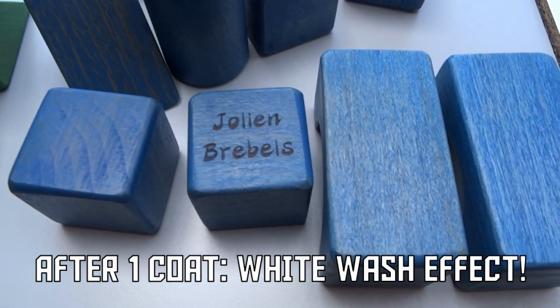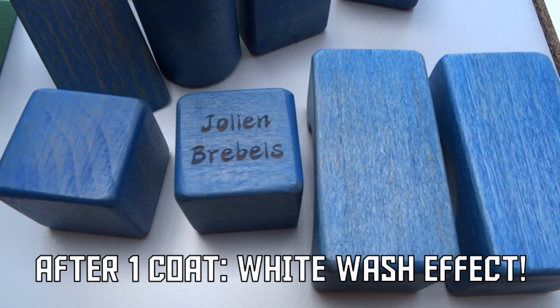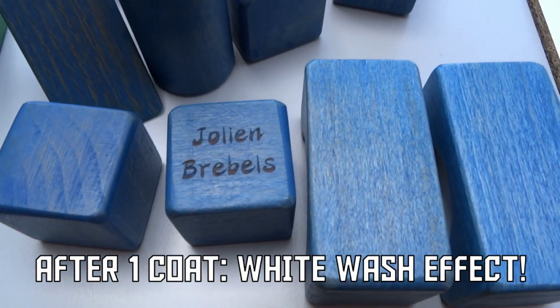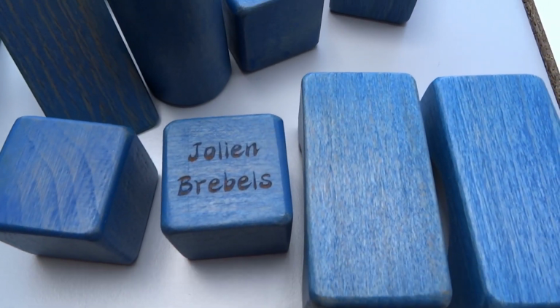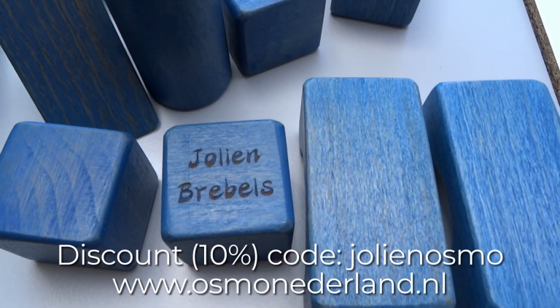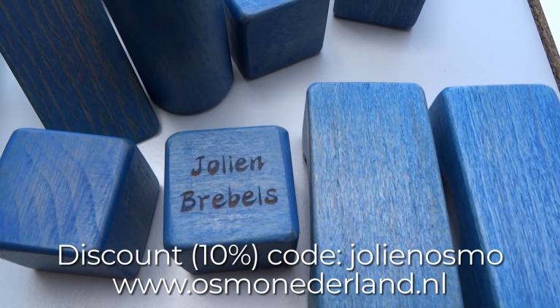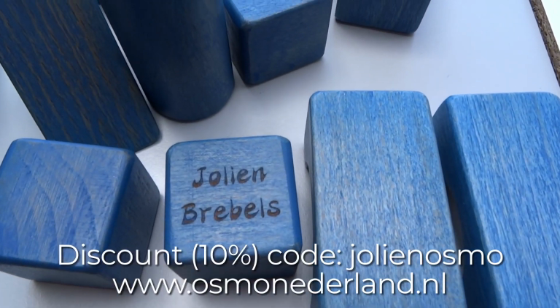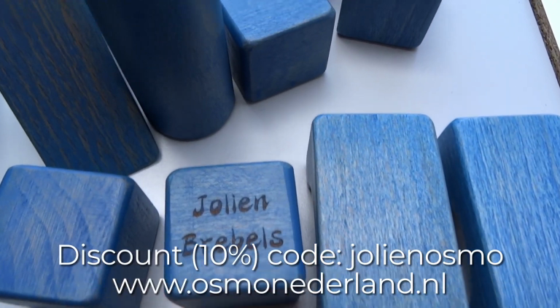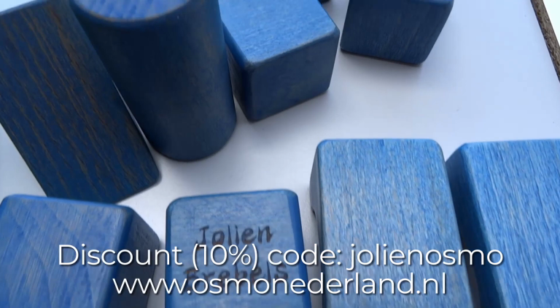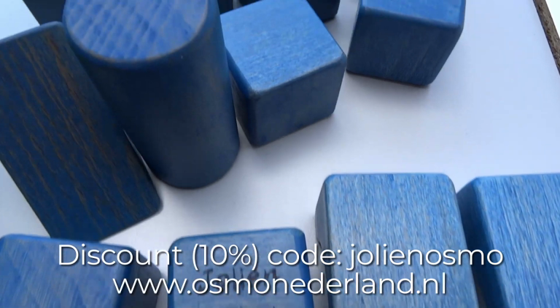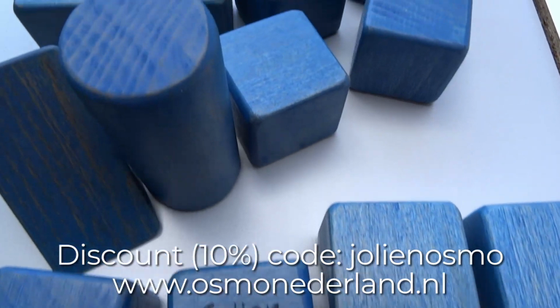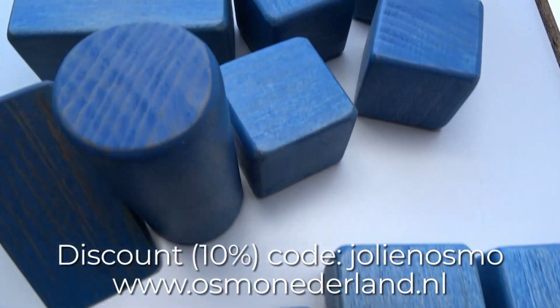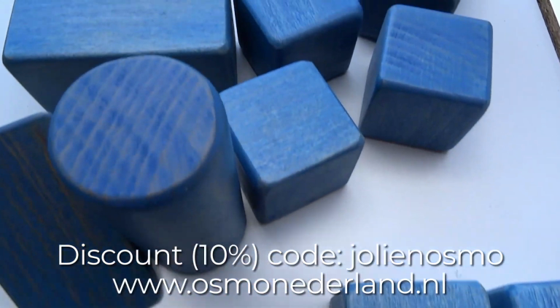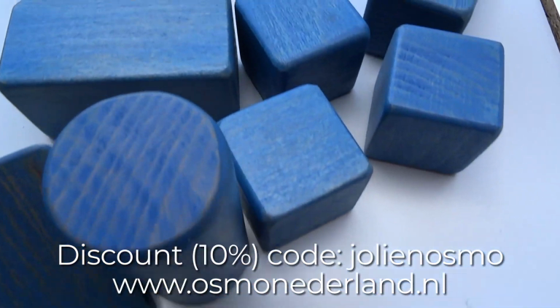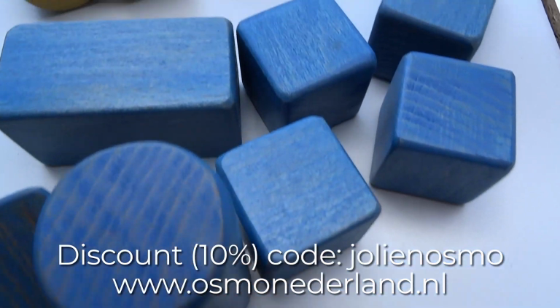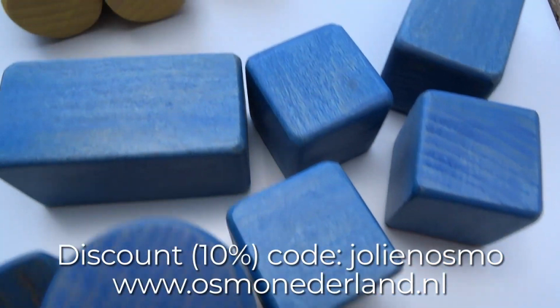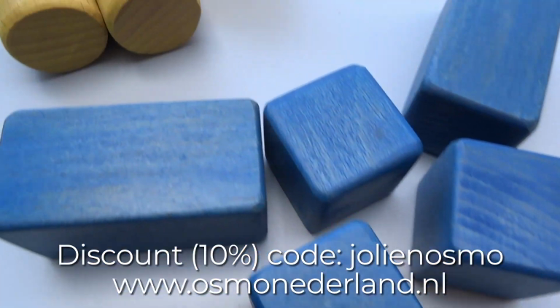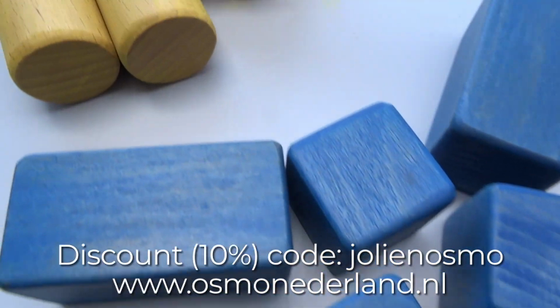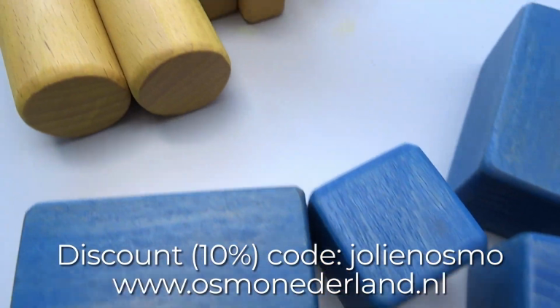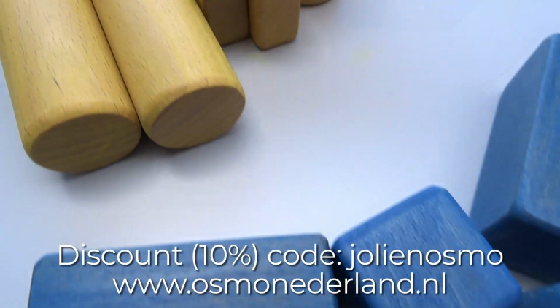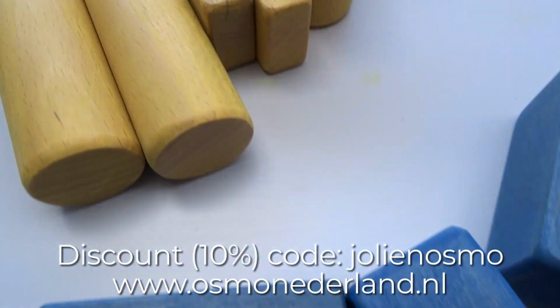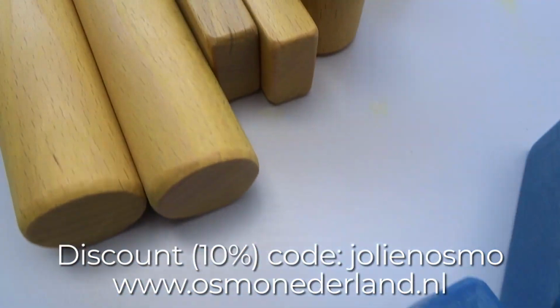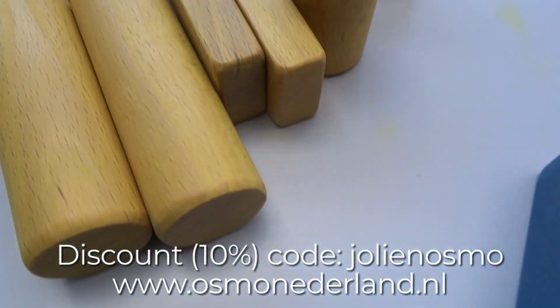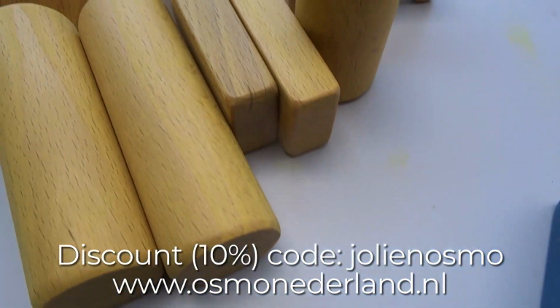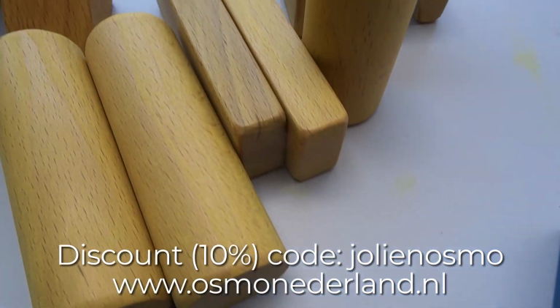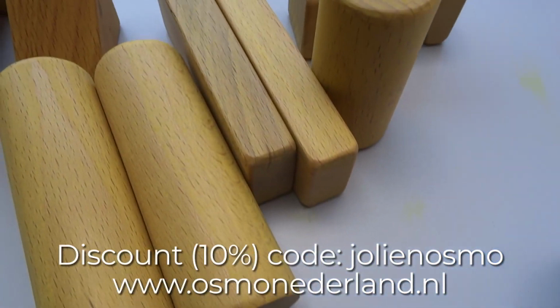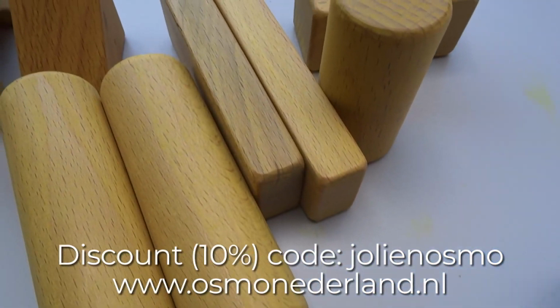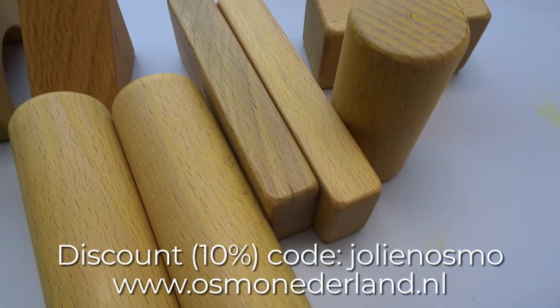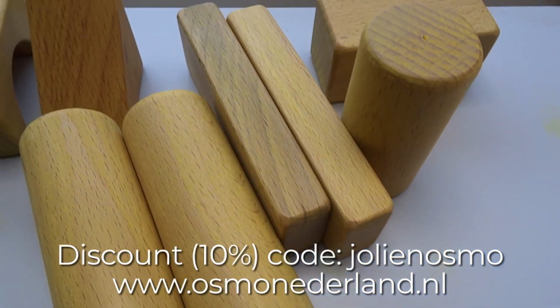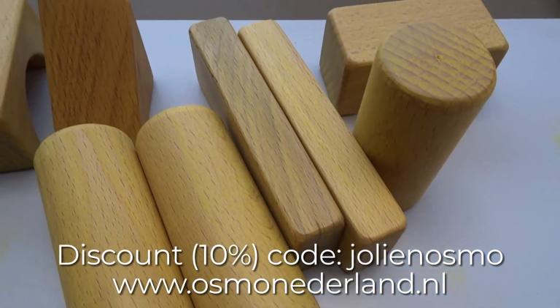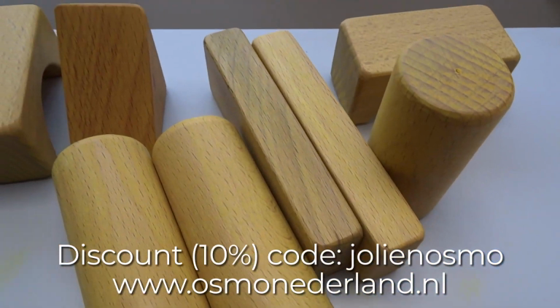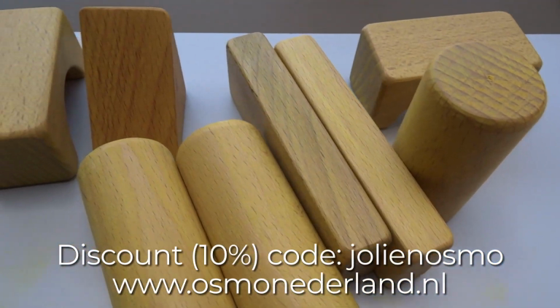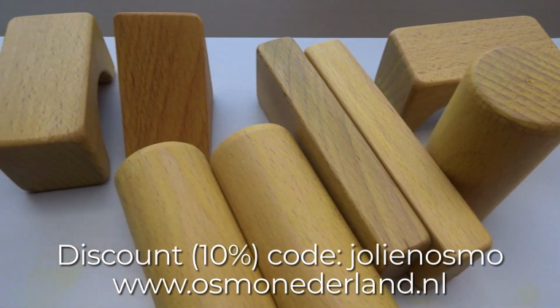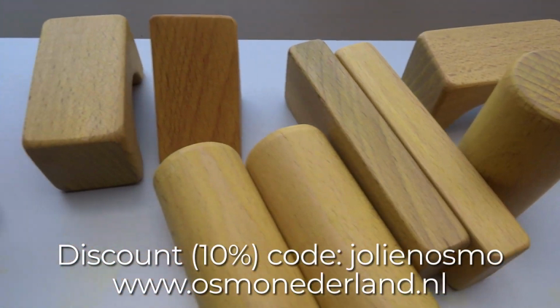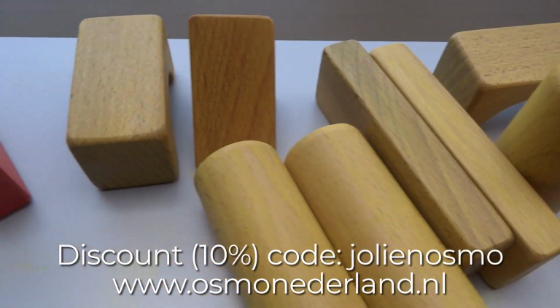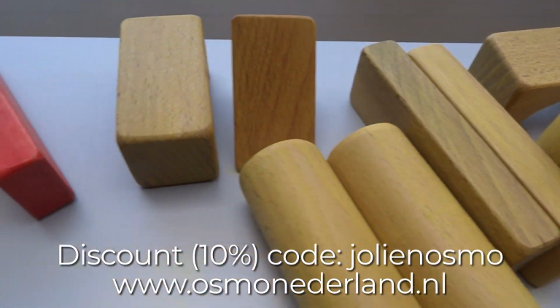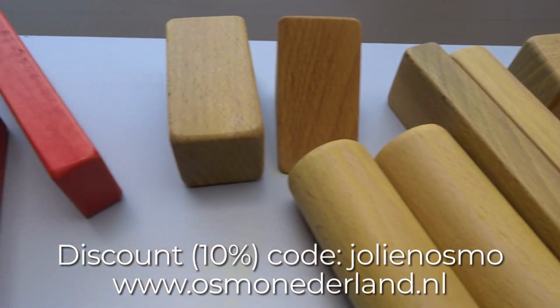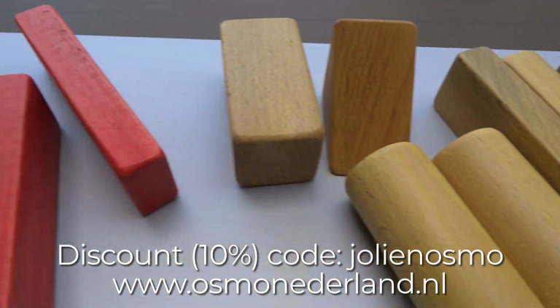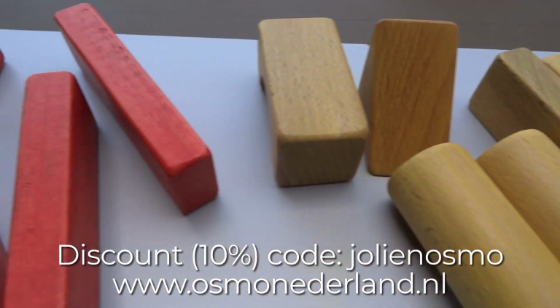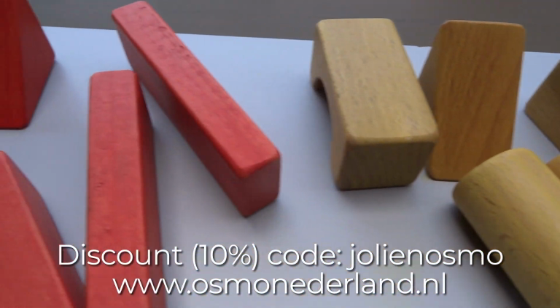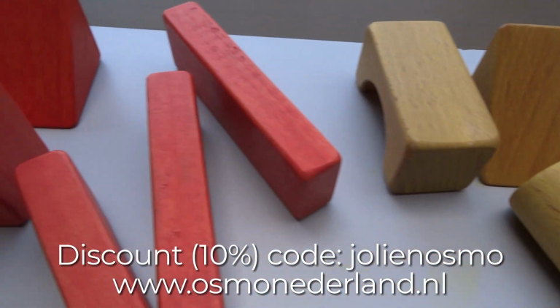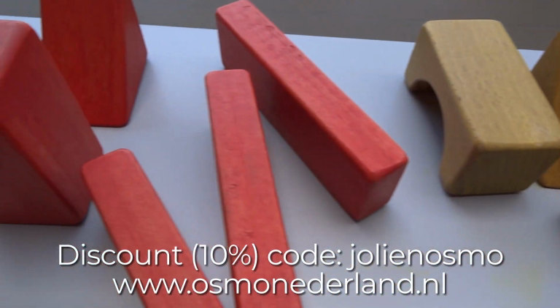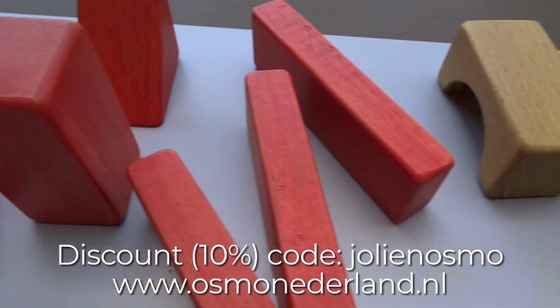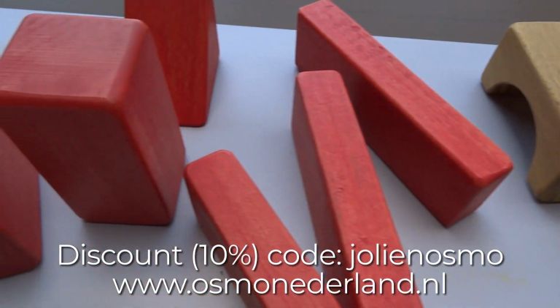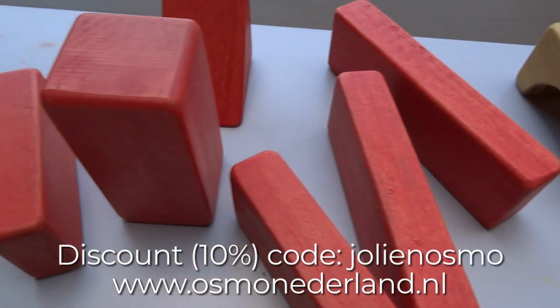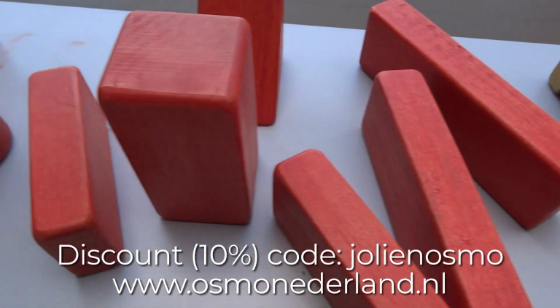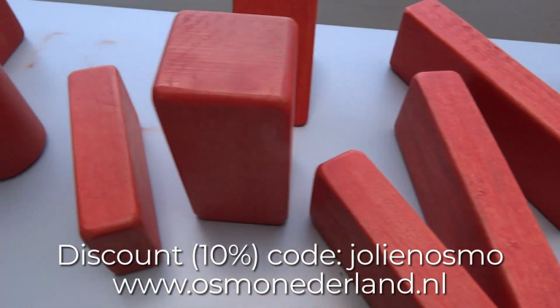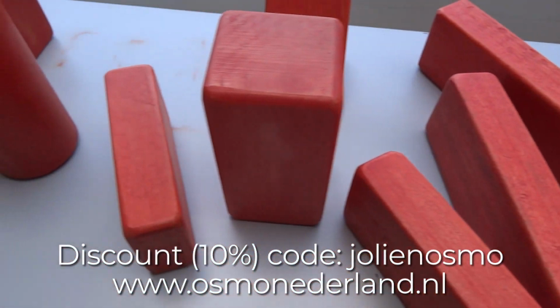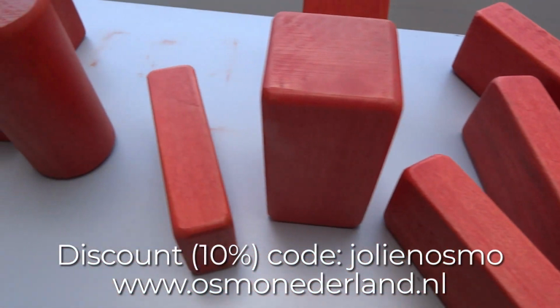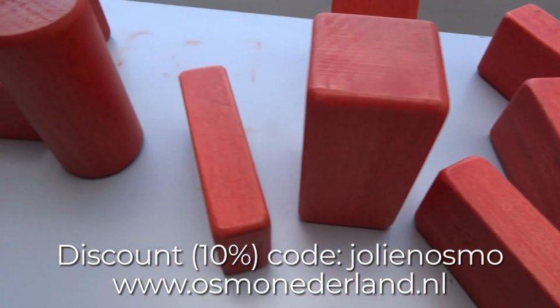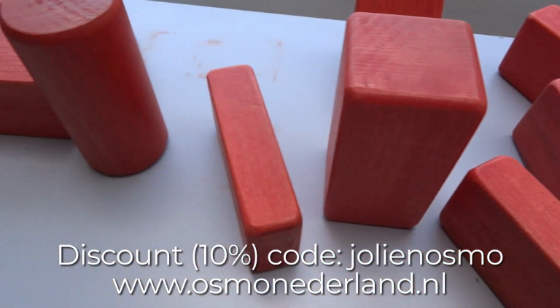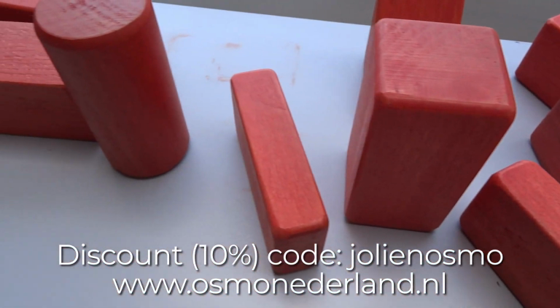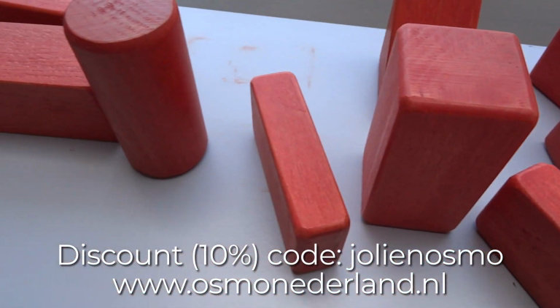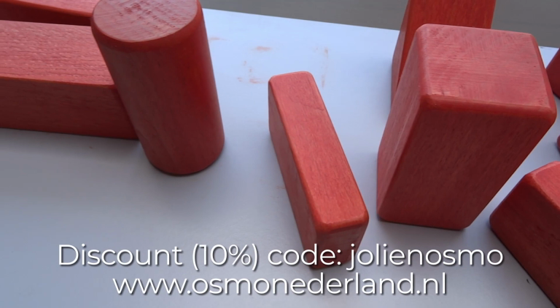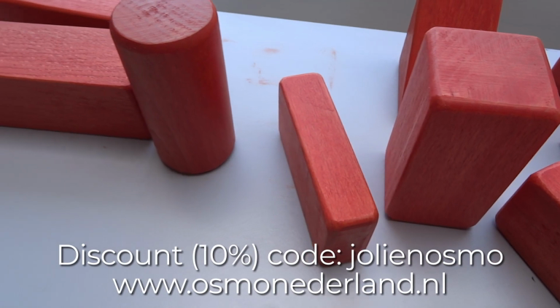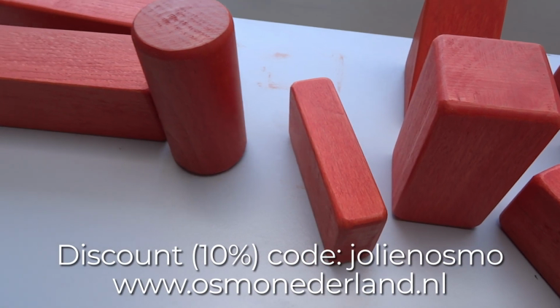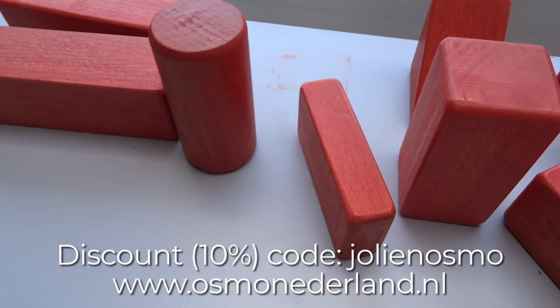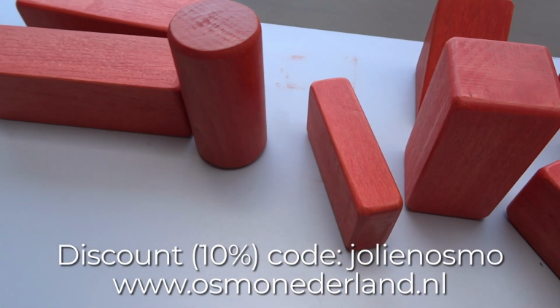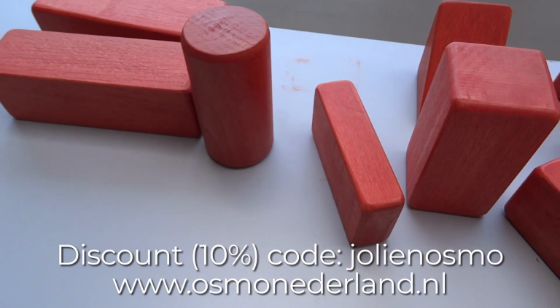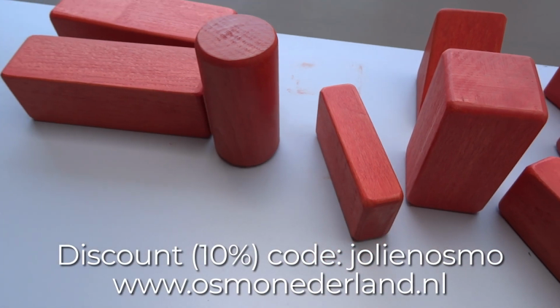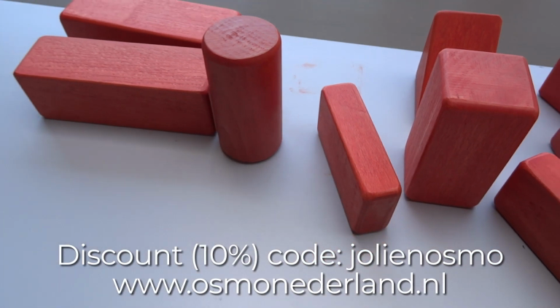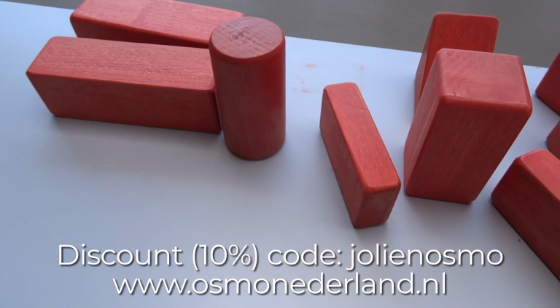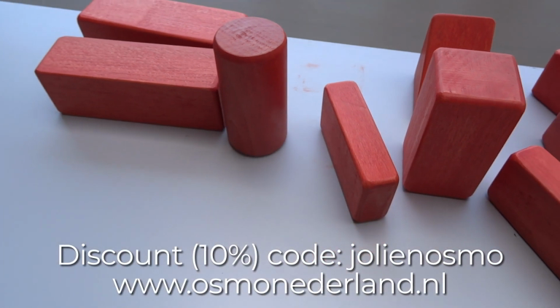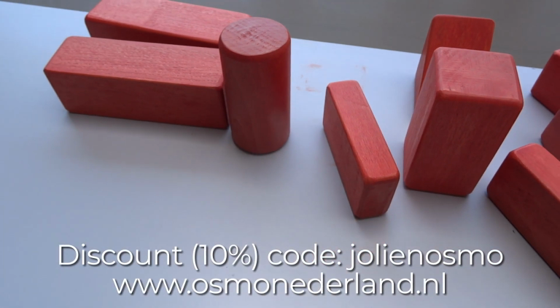You can get a discount of 10% on your order on Osmo Nederland with the code Joerlin Osmo.